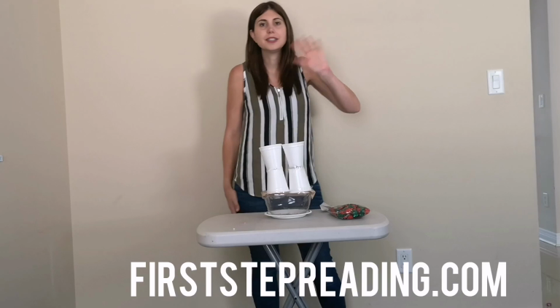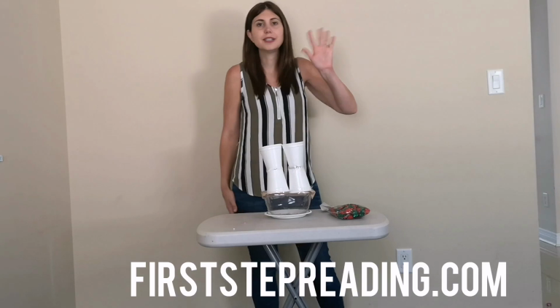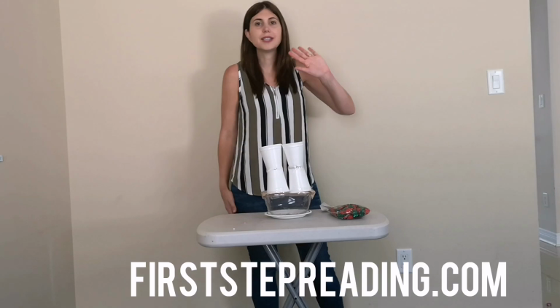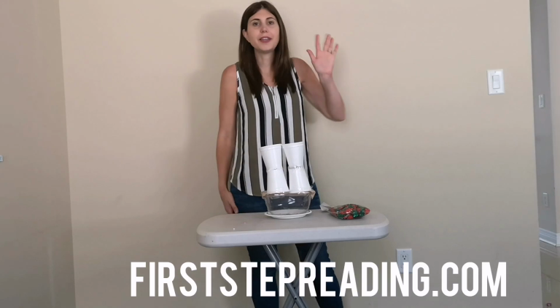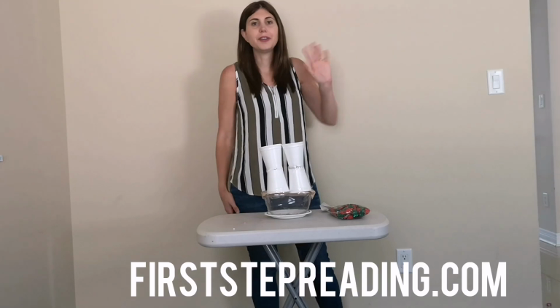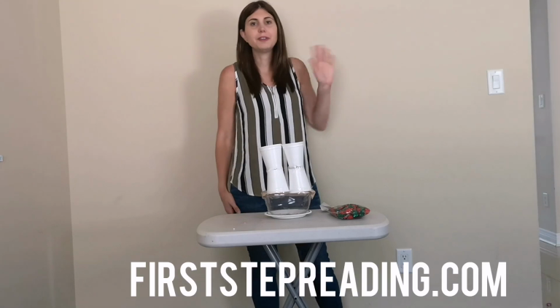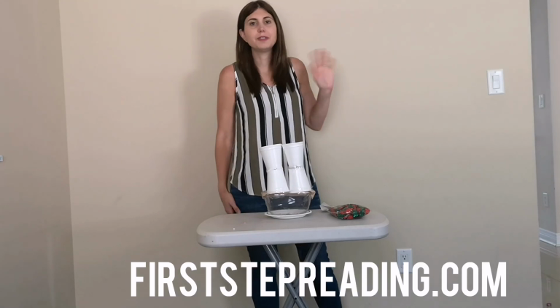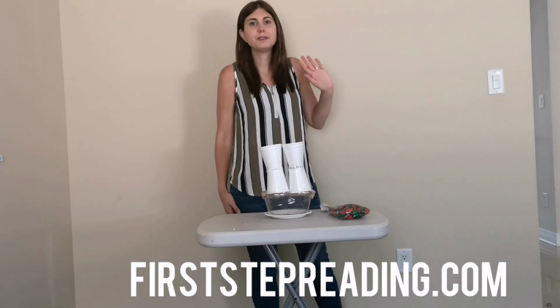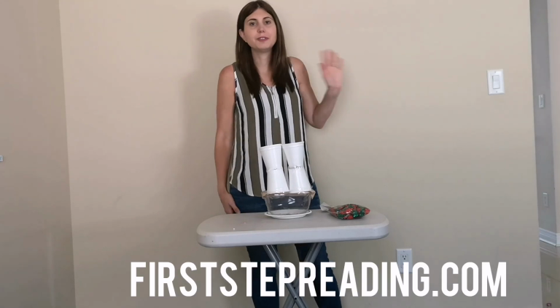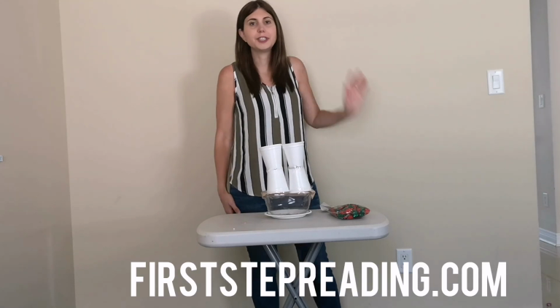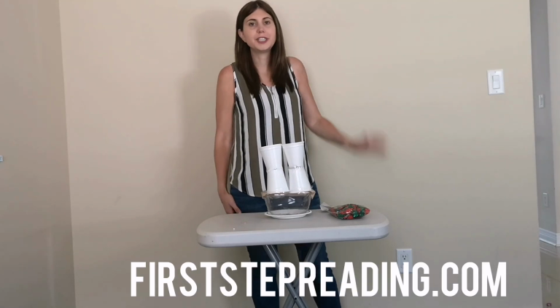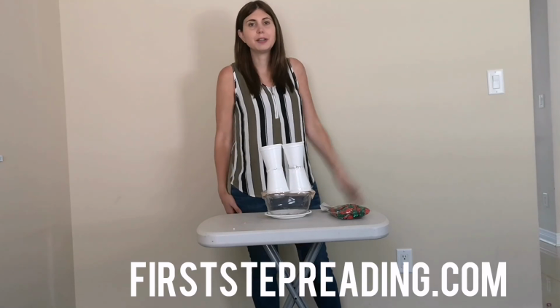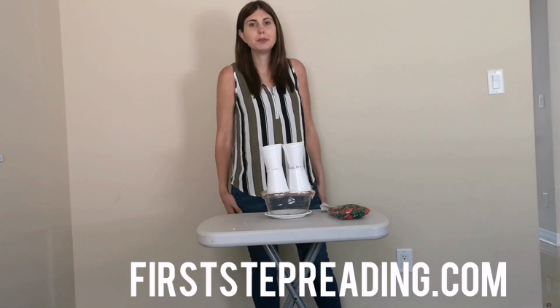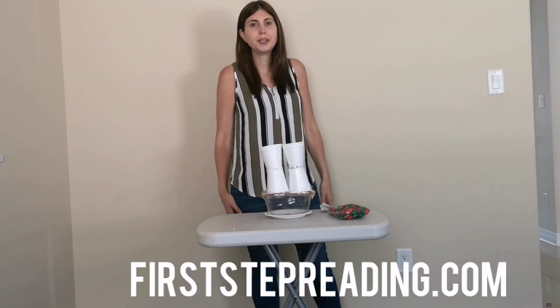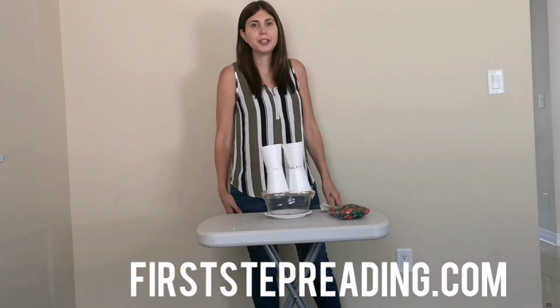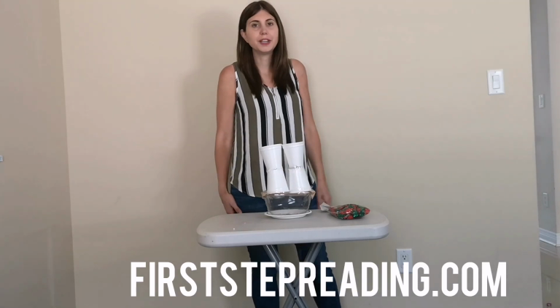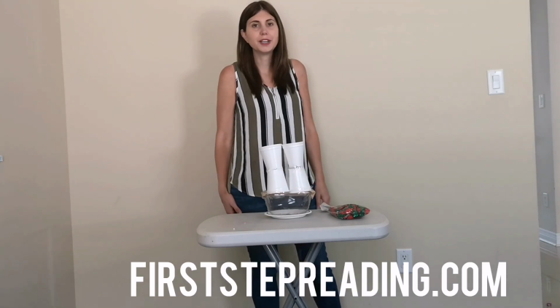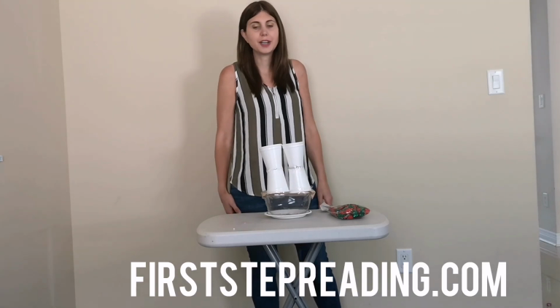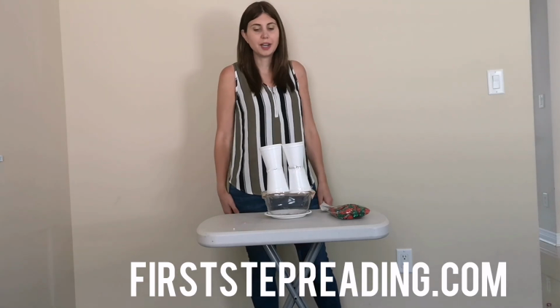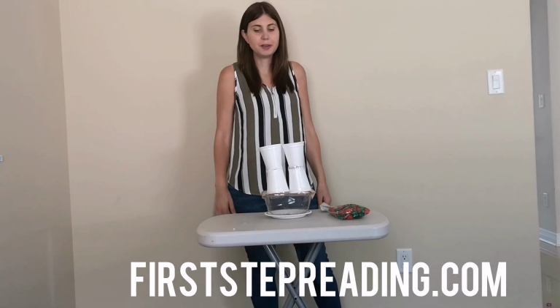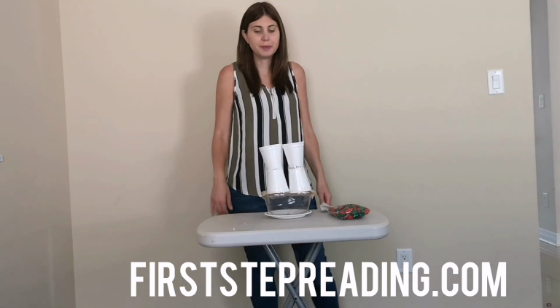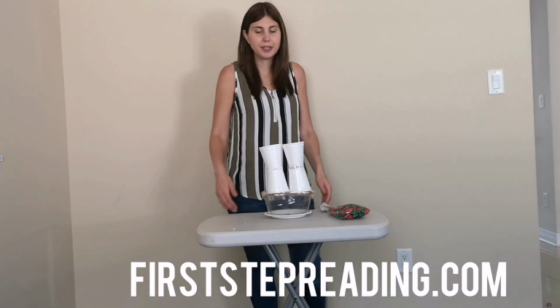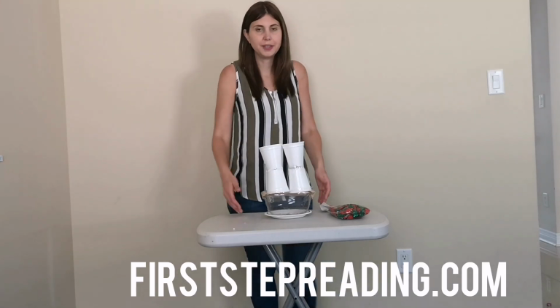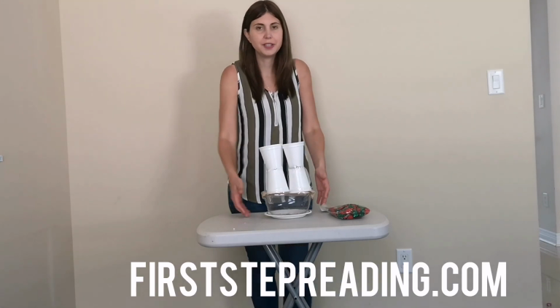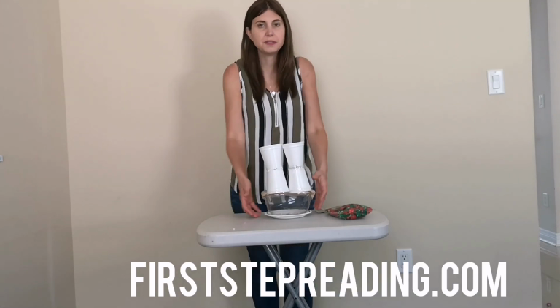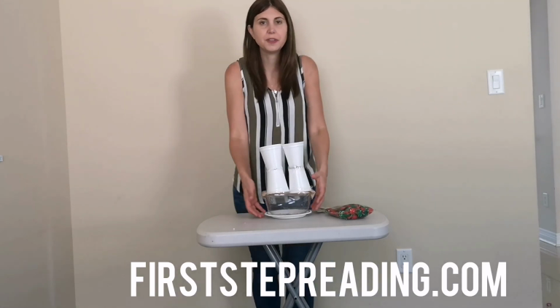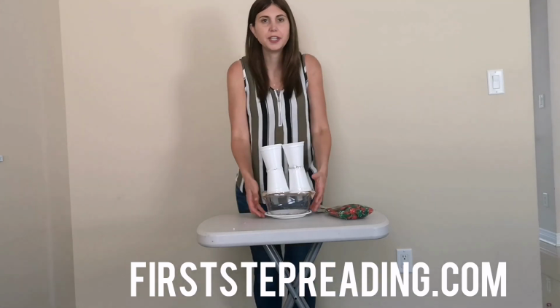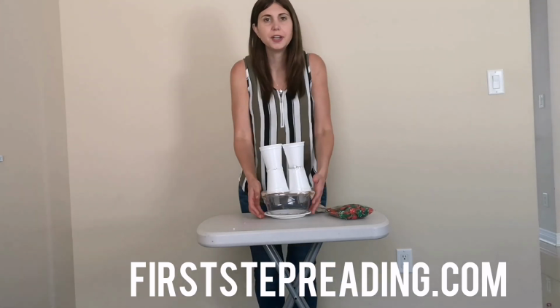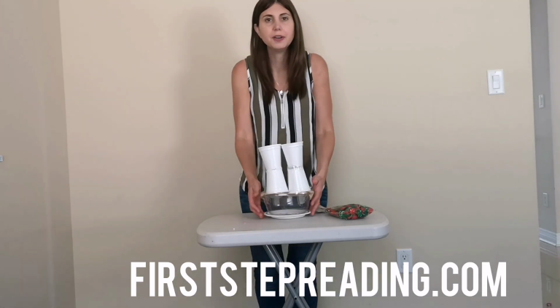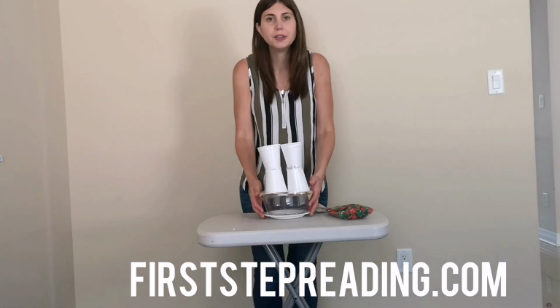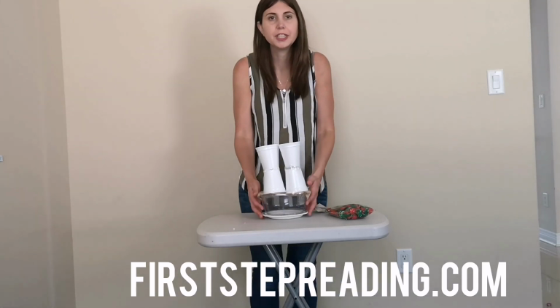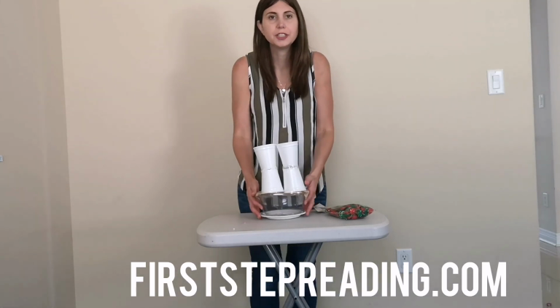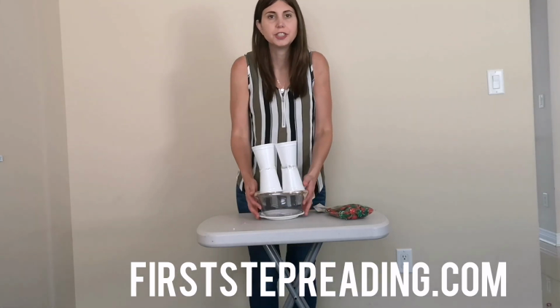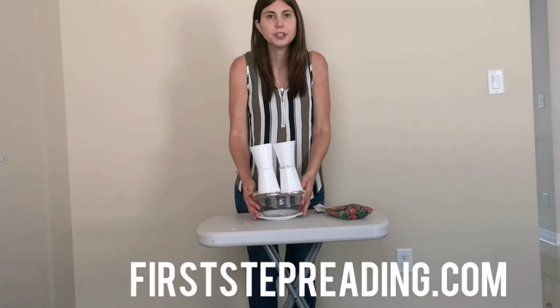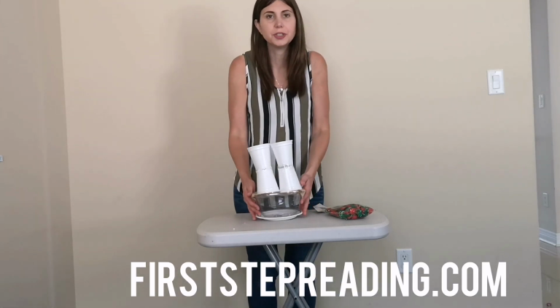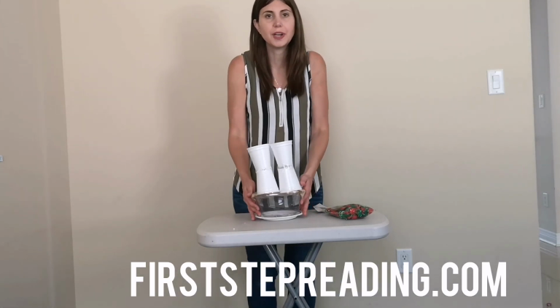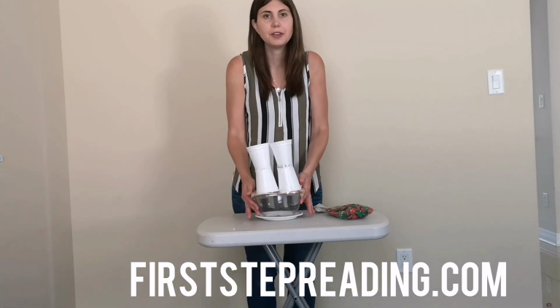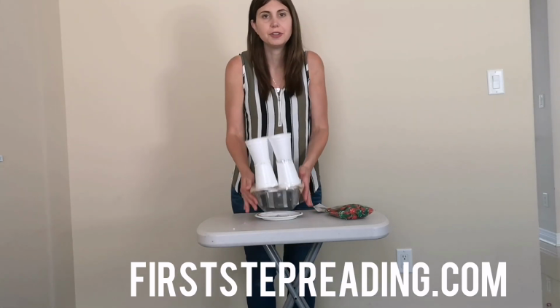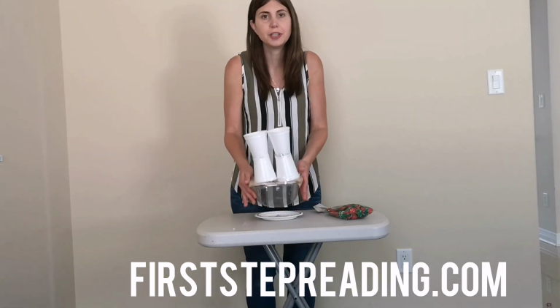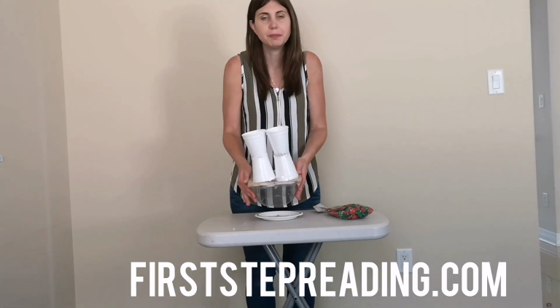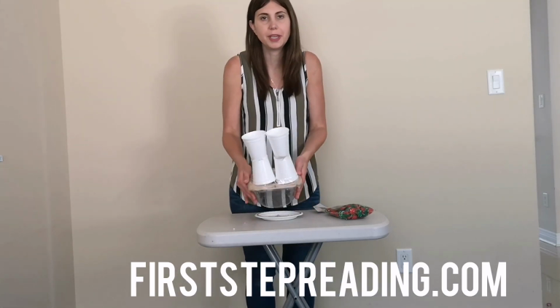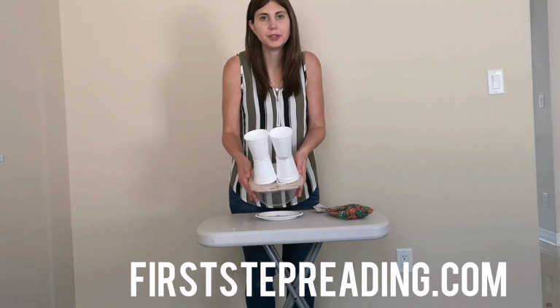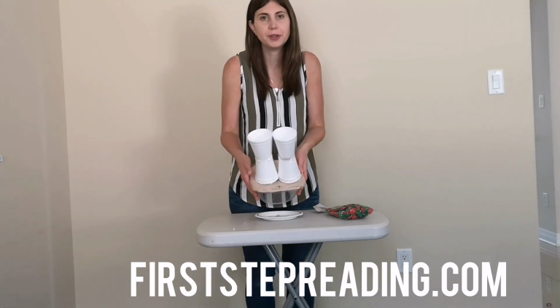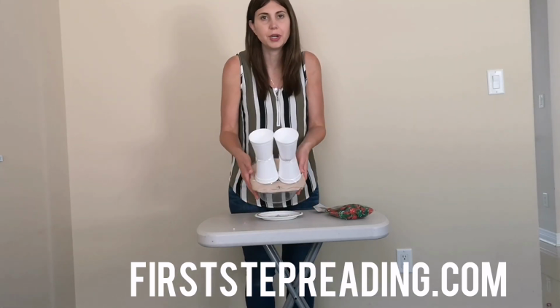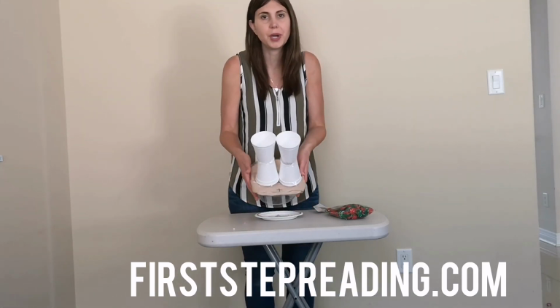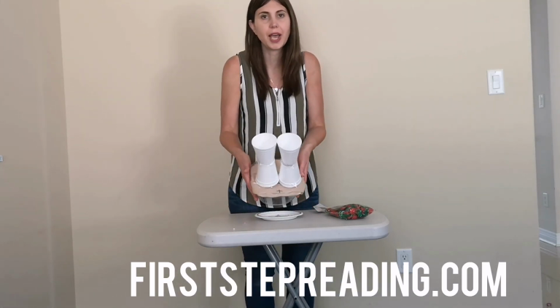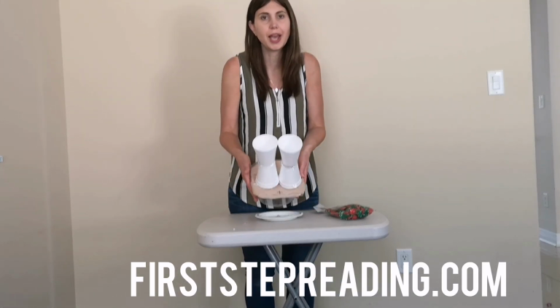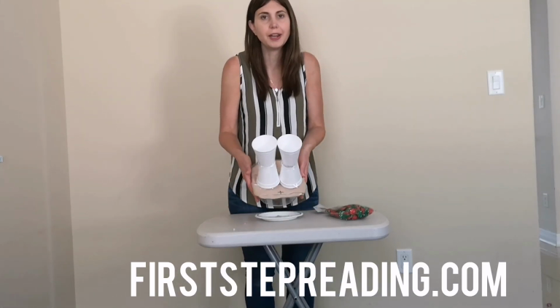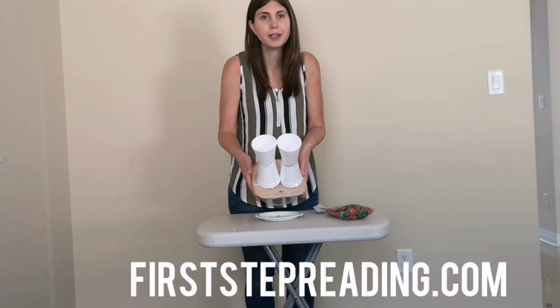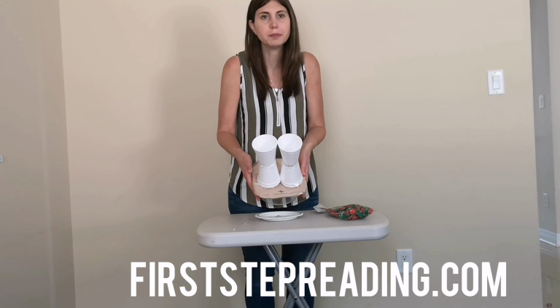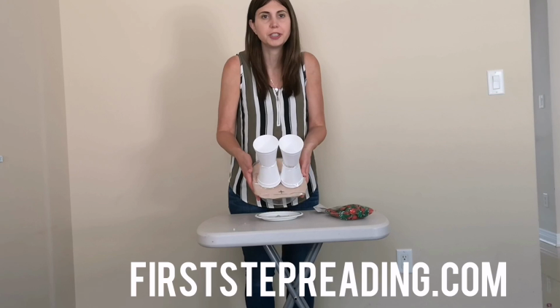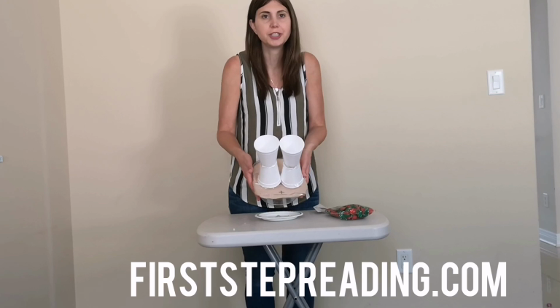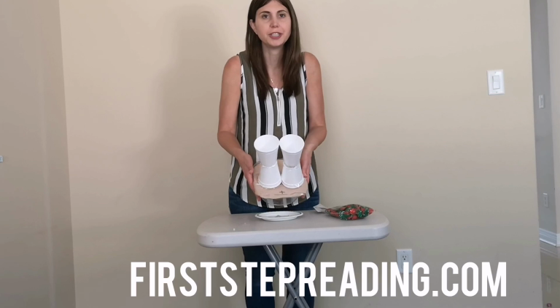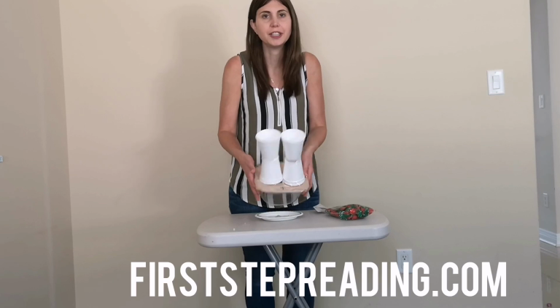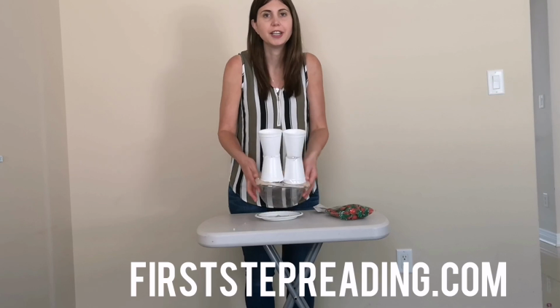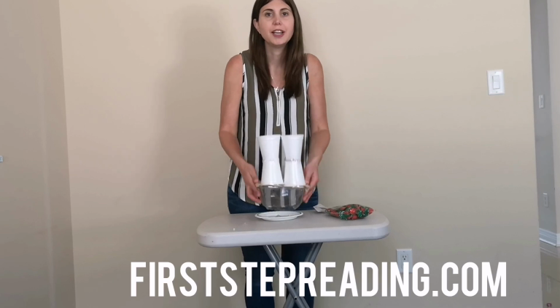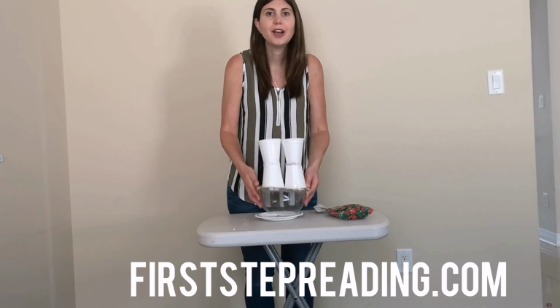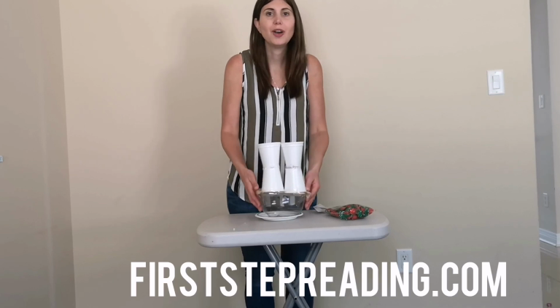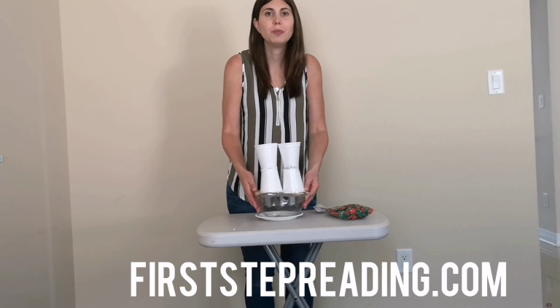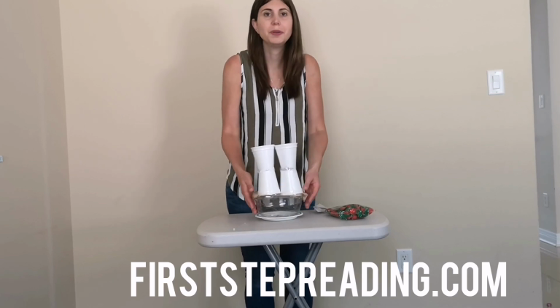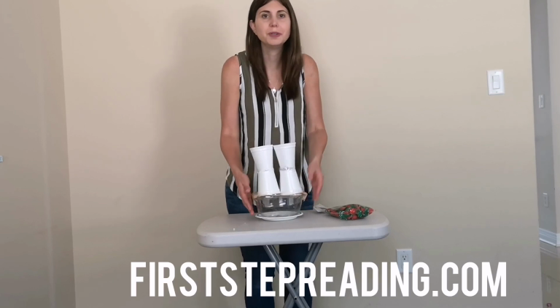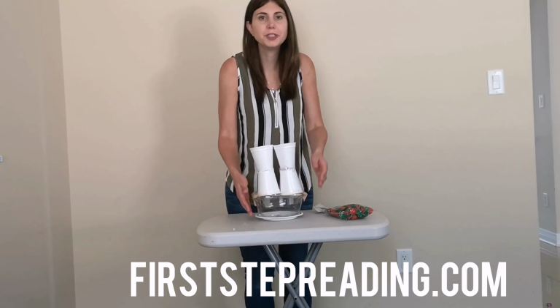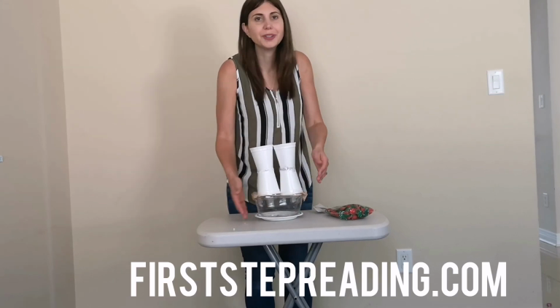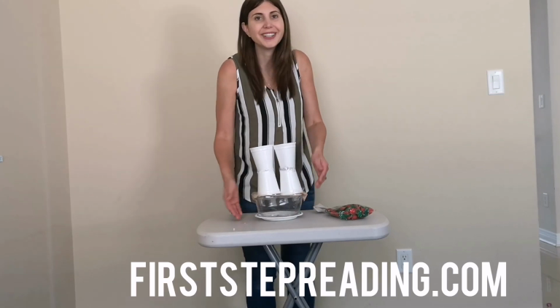This is Heather from firststepbreeding.com and in this video I'm going to show you how you can make your own adding machine. Hope you enjoy.